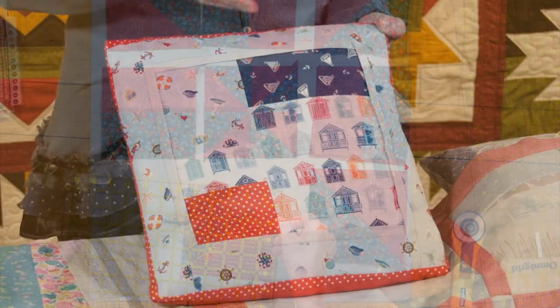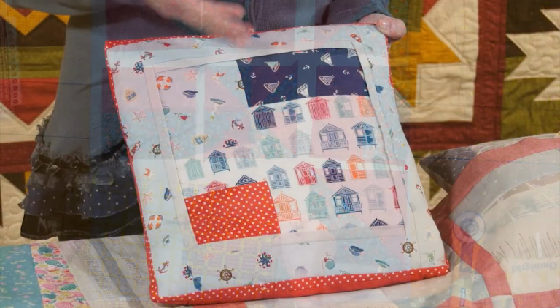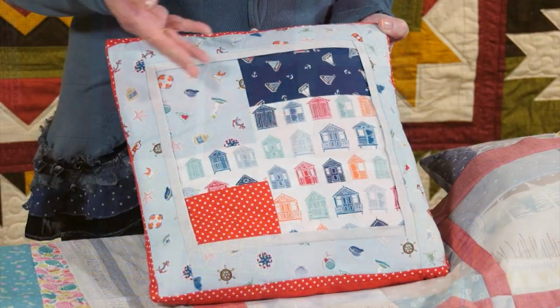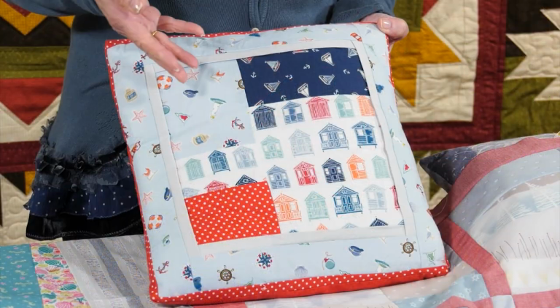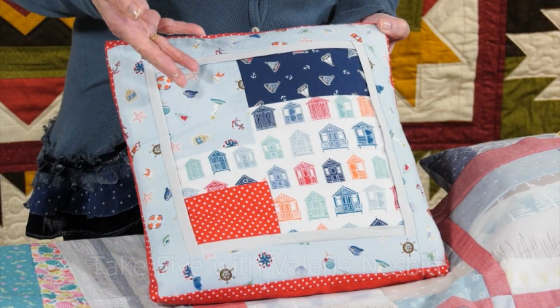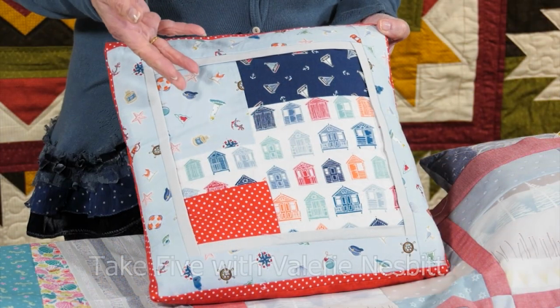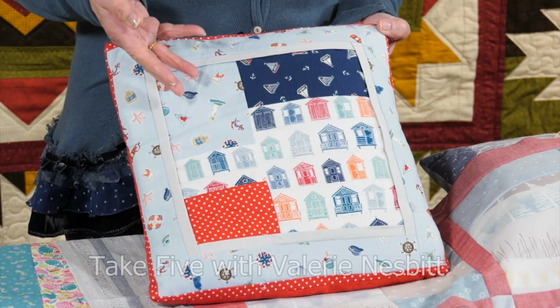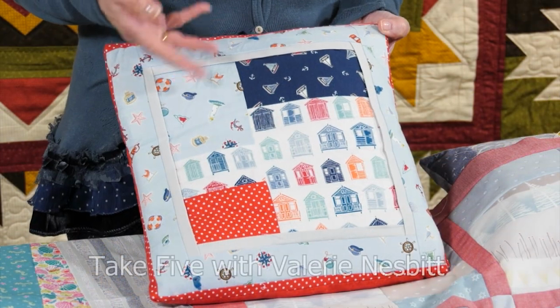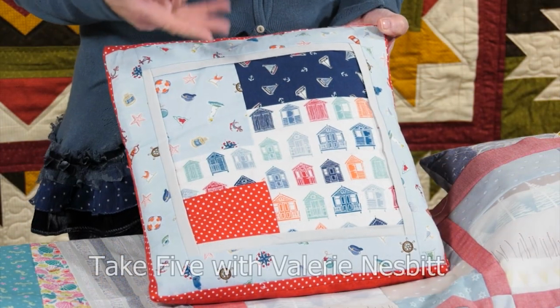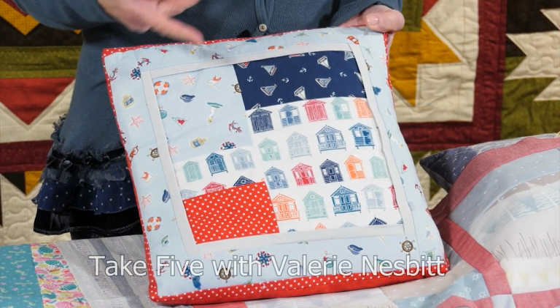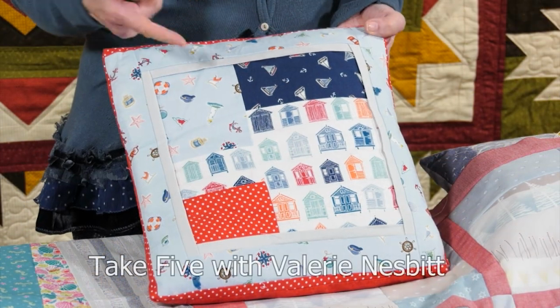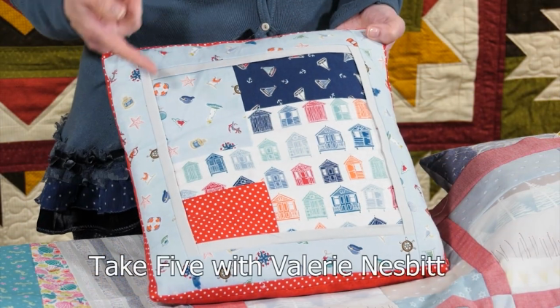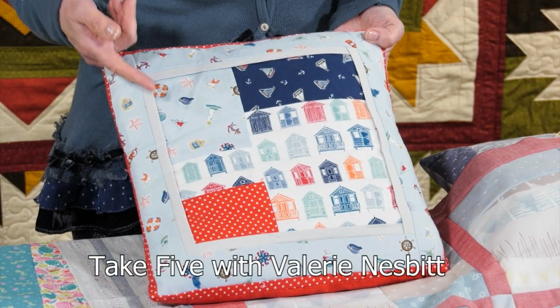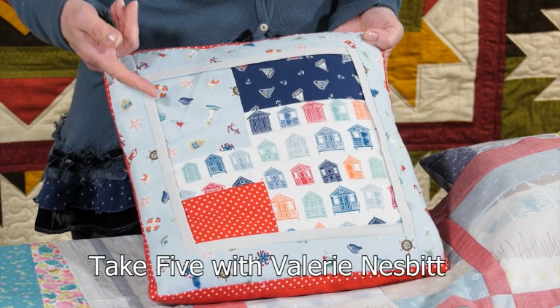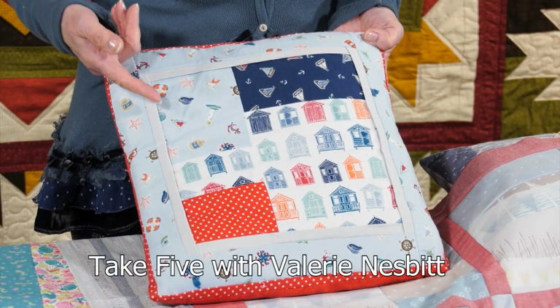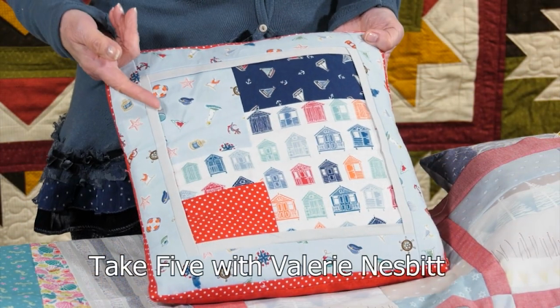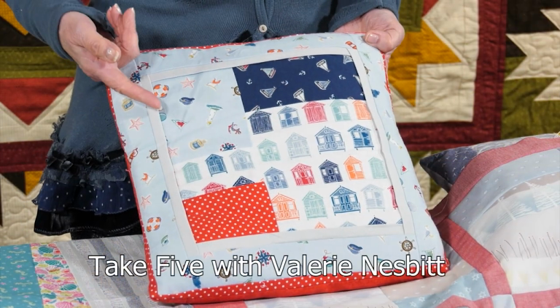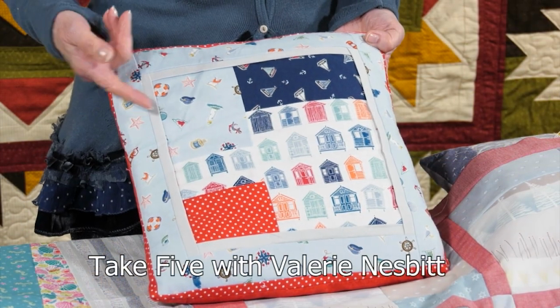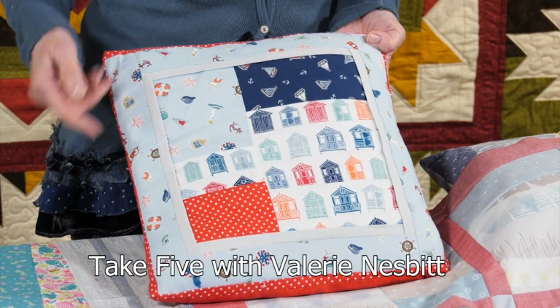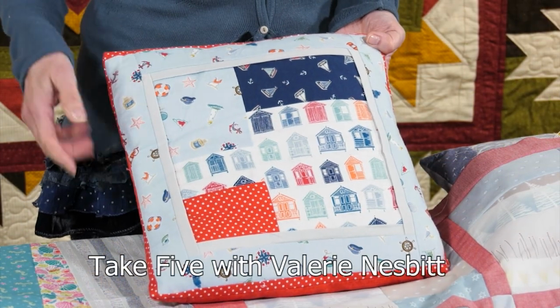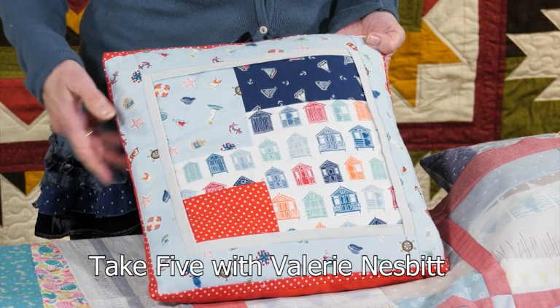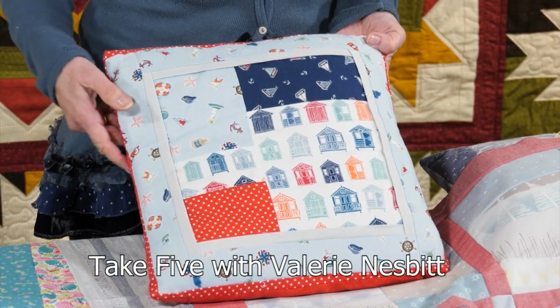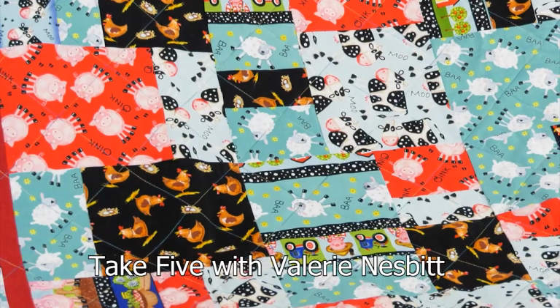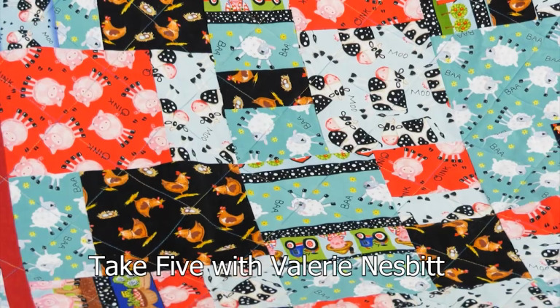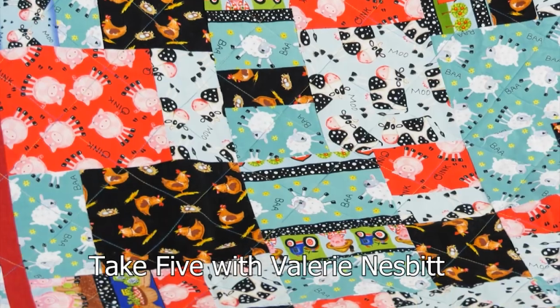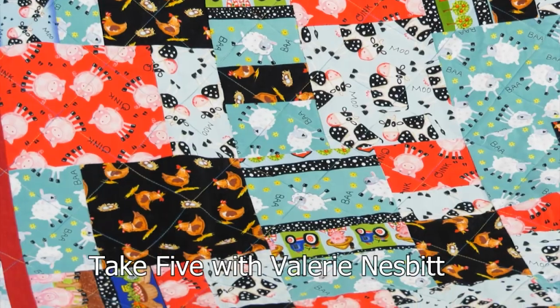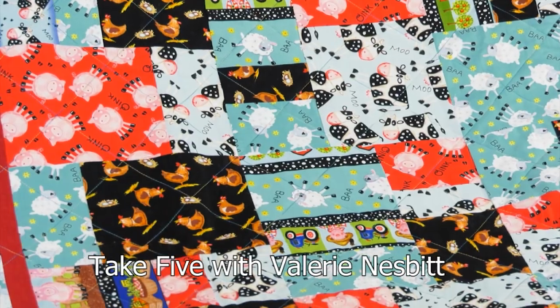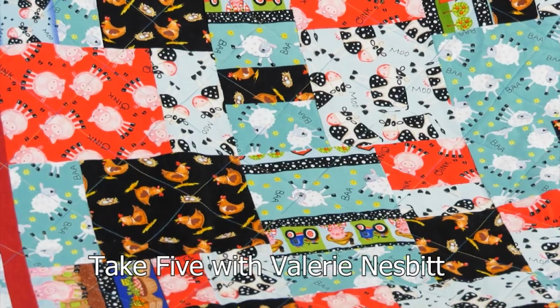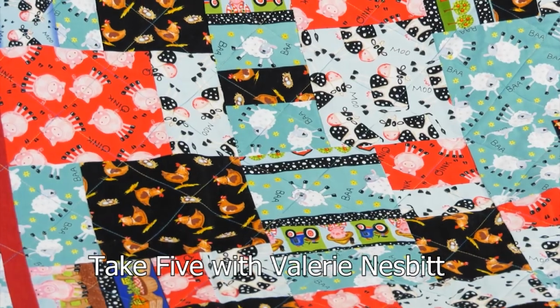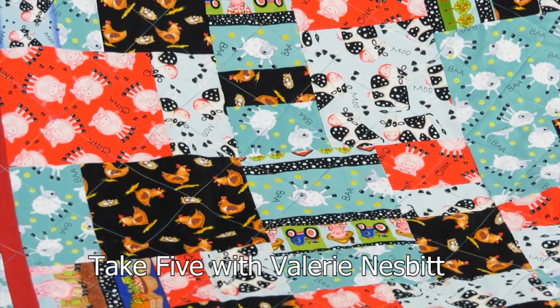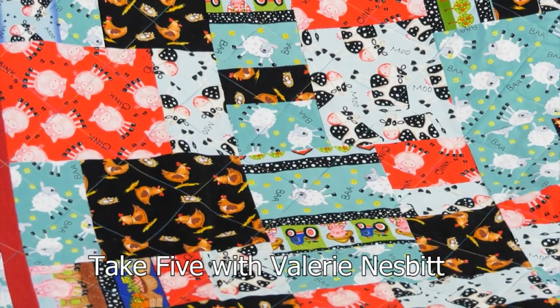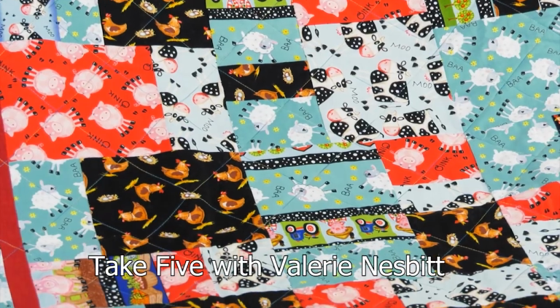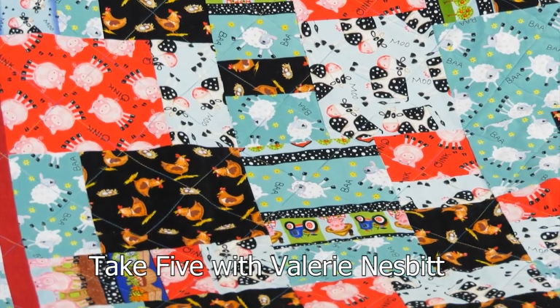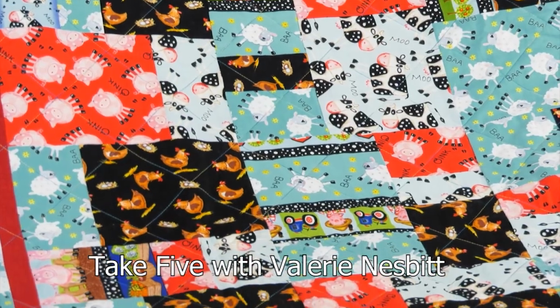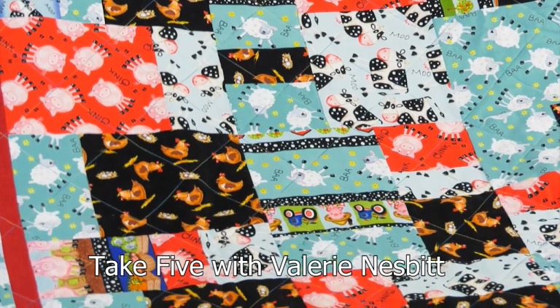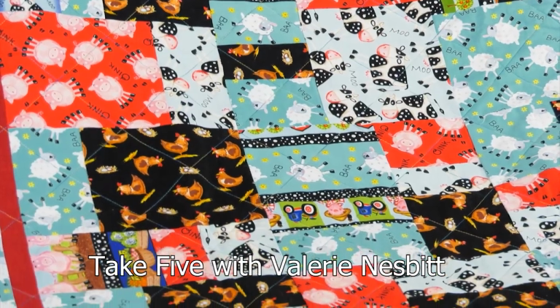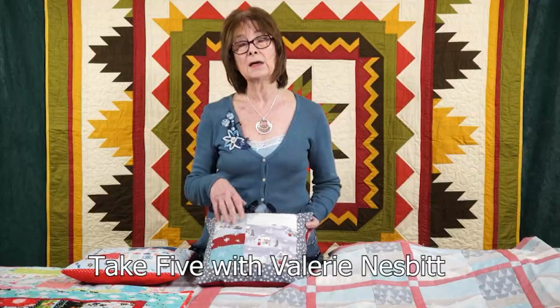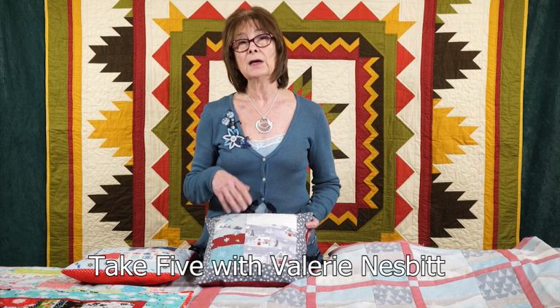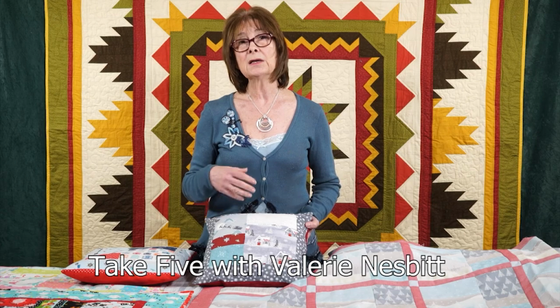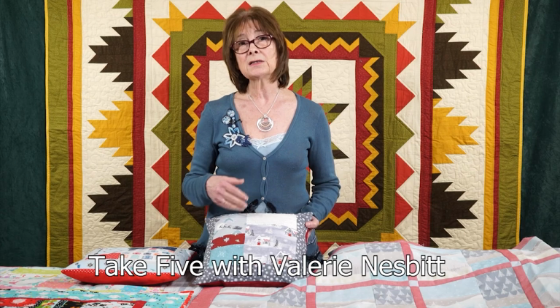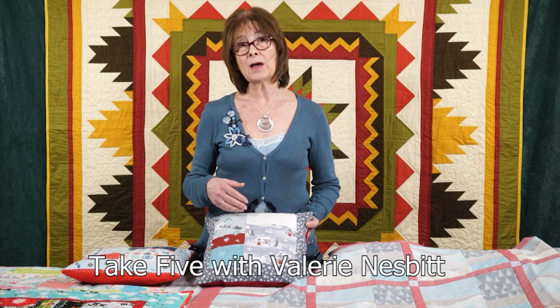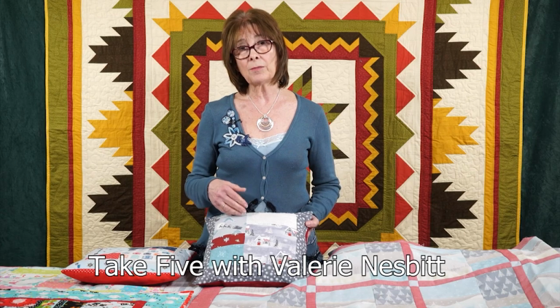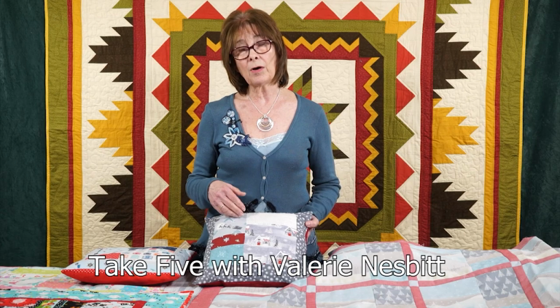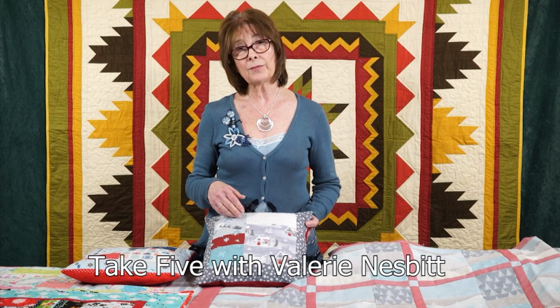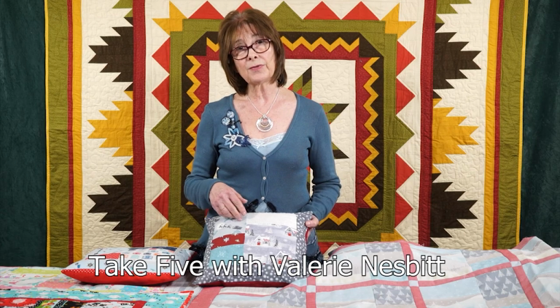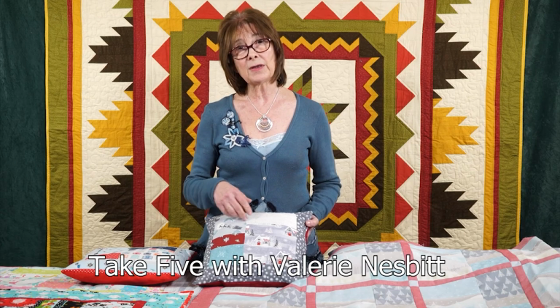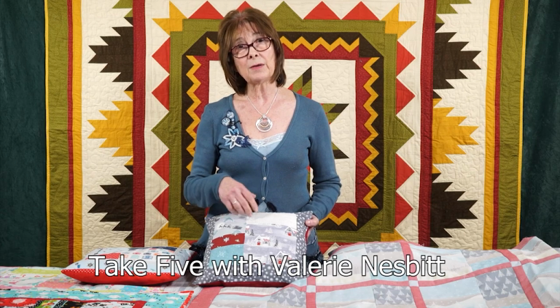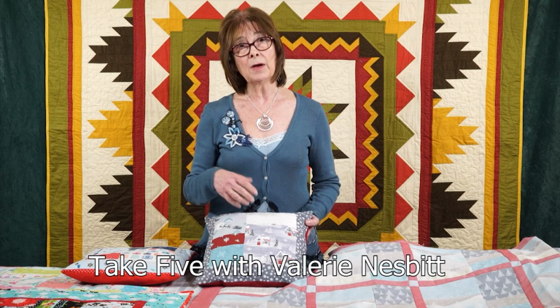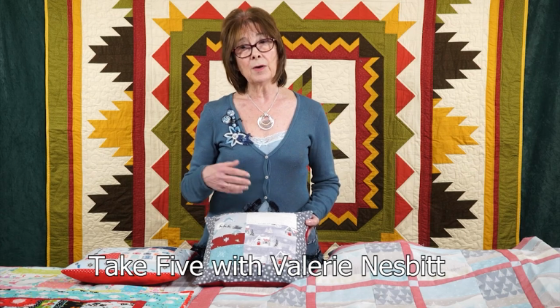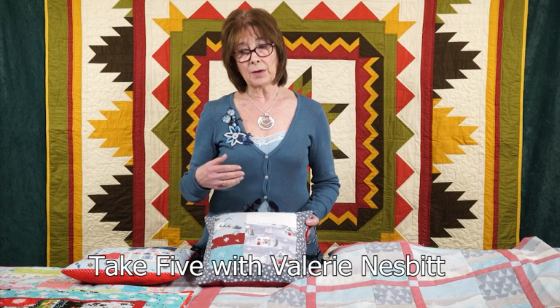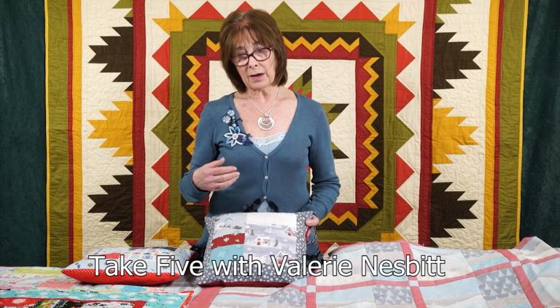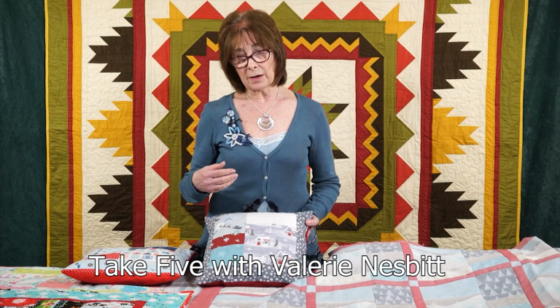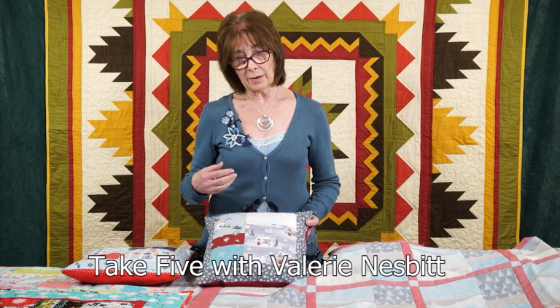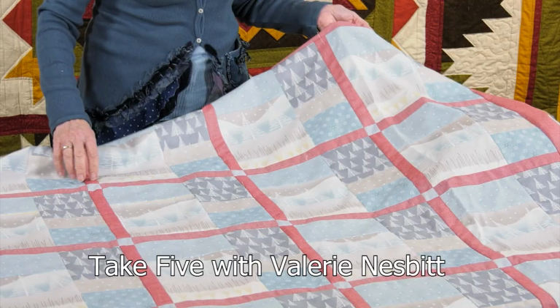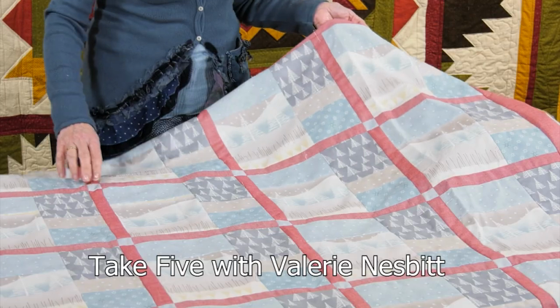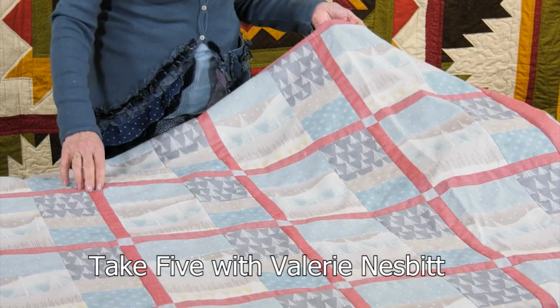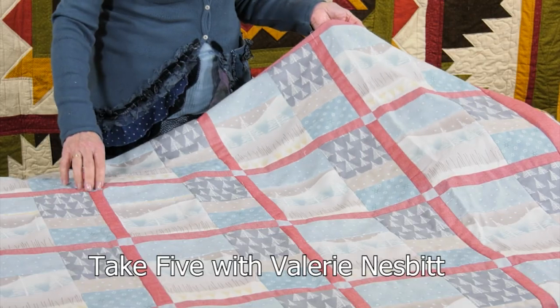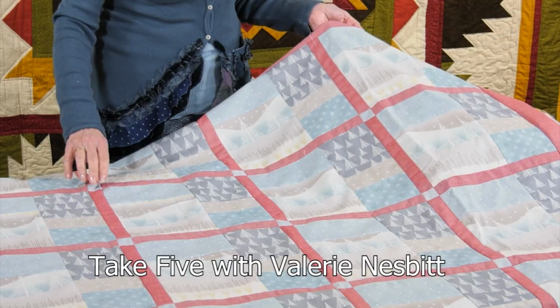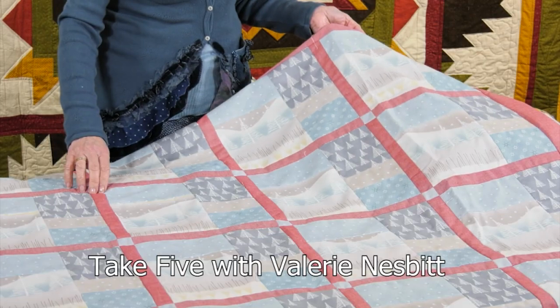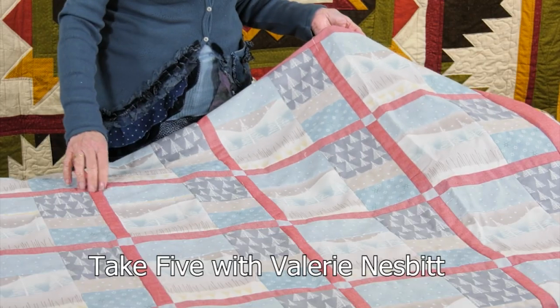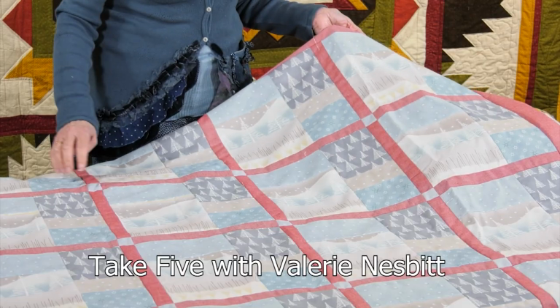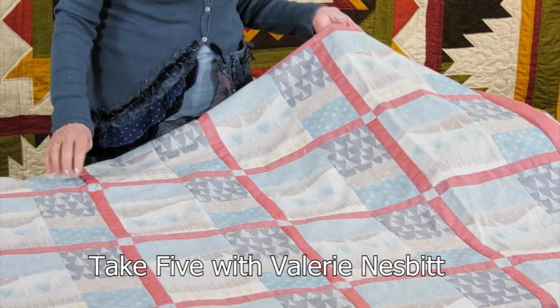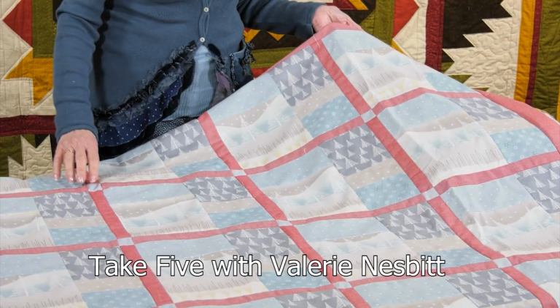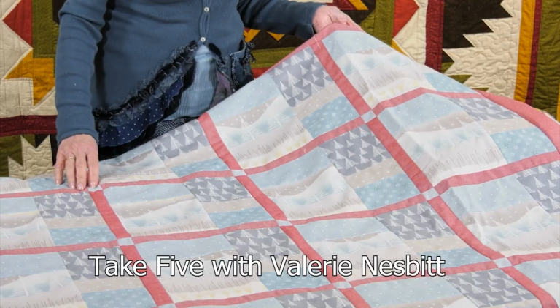And later in the month we get to enjoy a show and tell style workshop from Valerie using the design called Take Five.